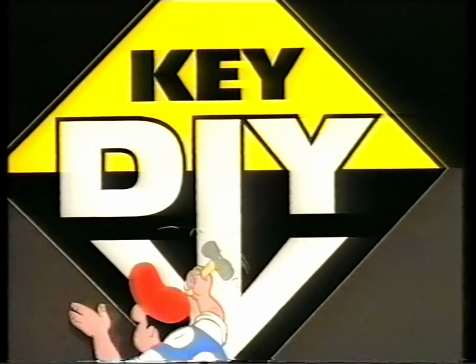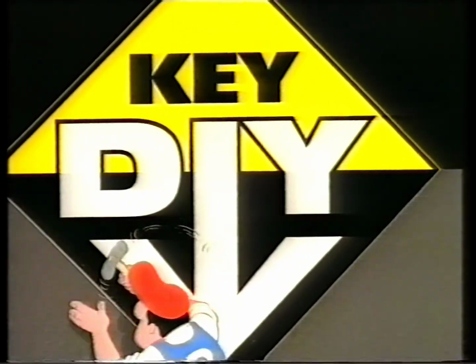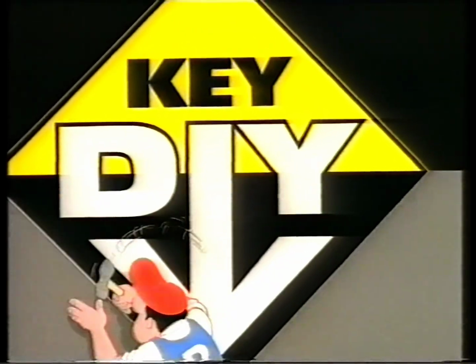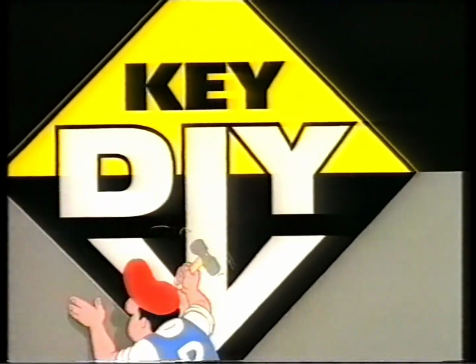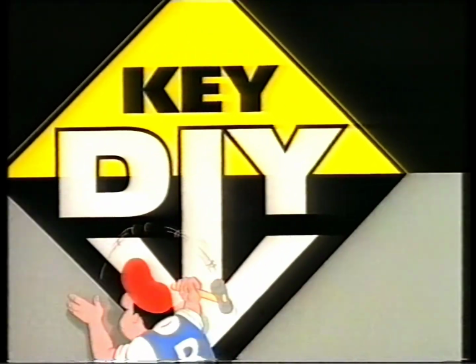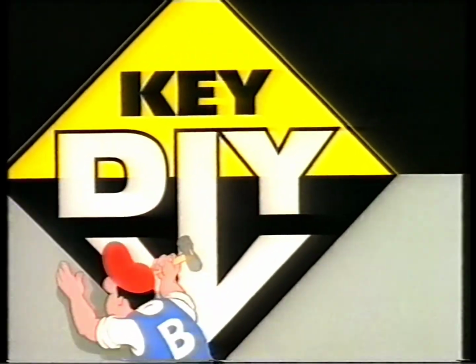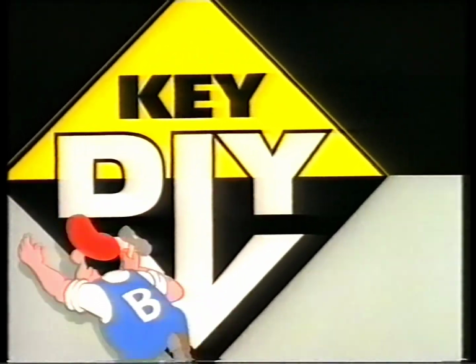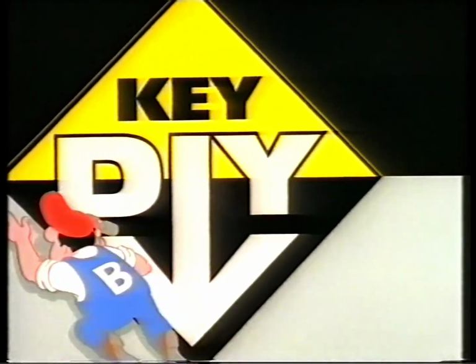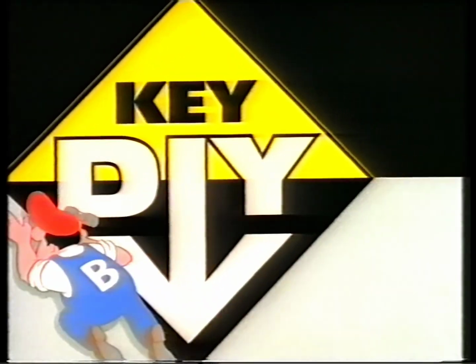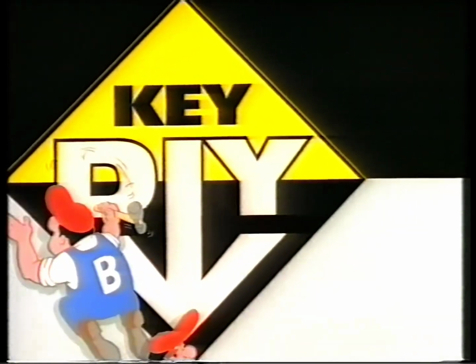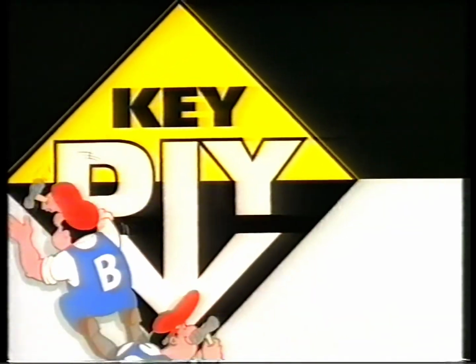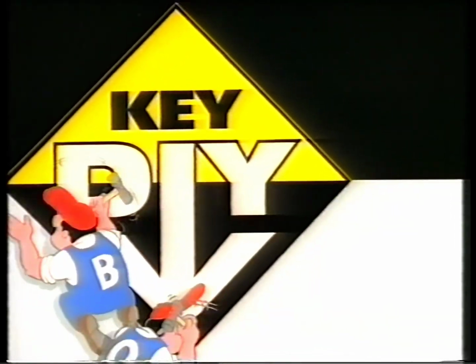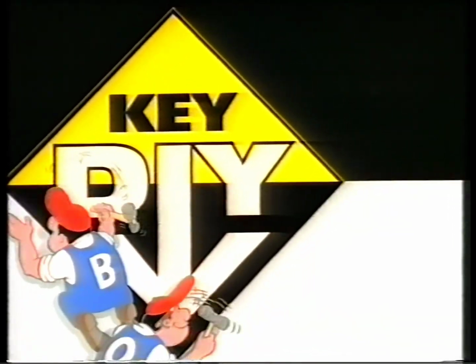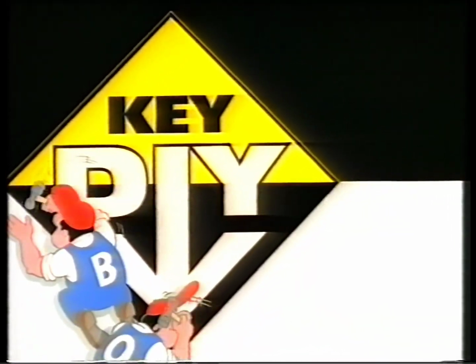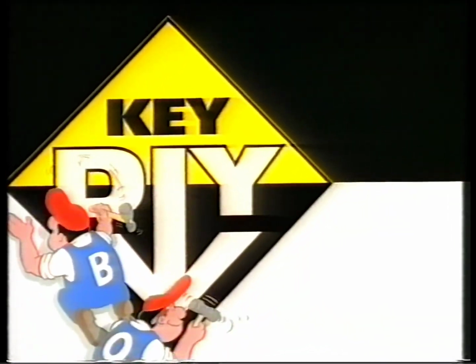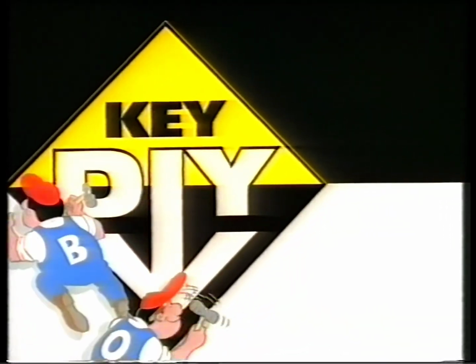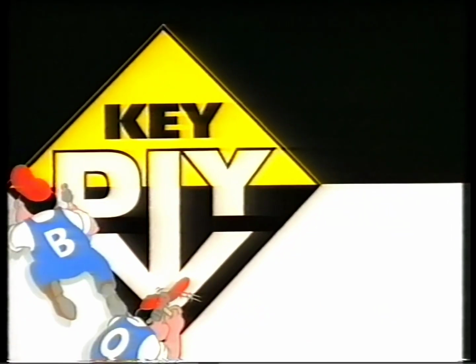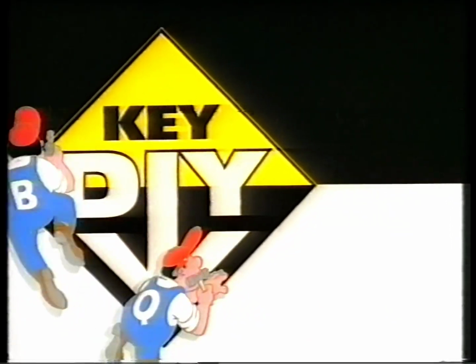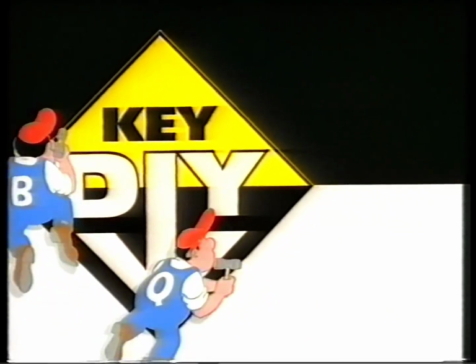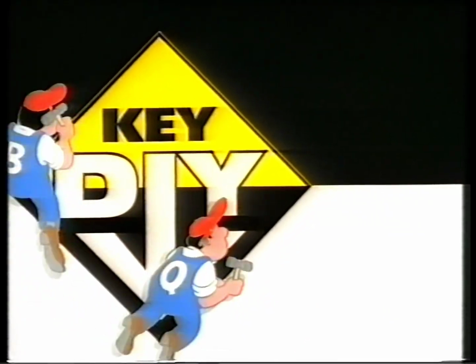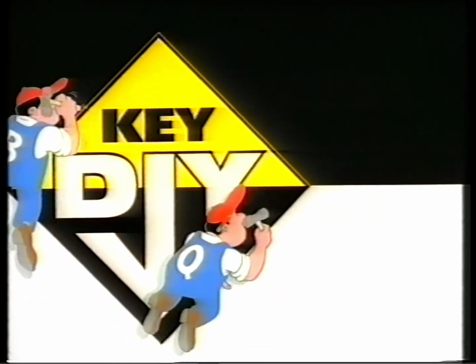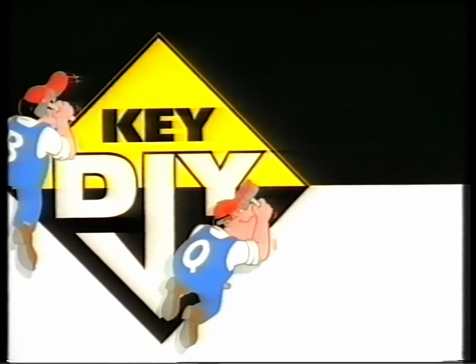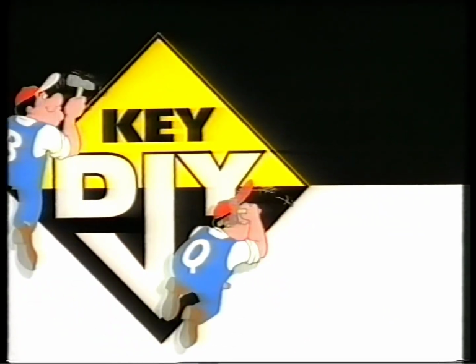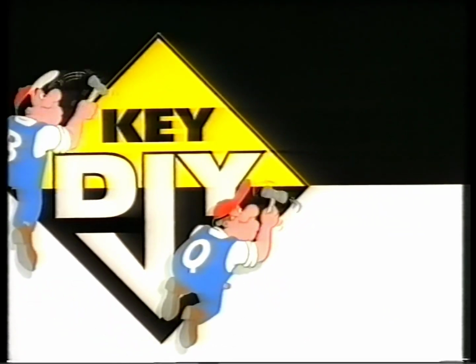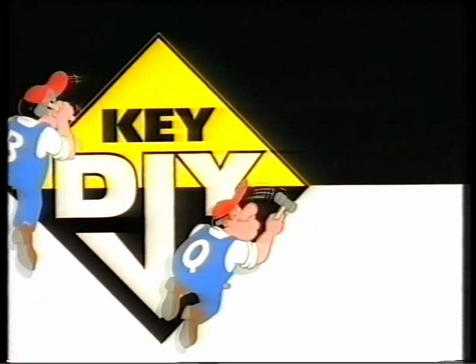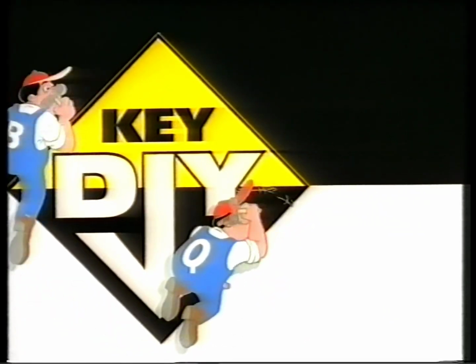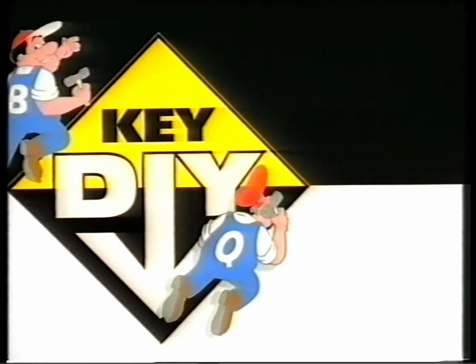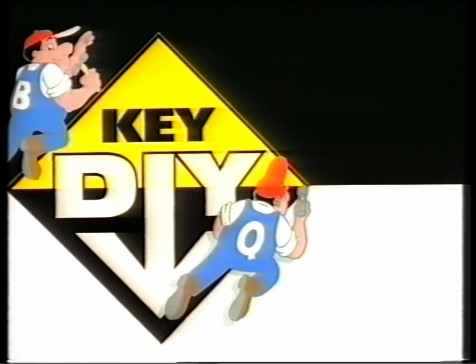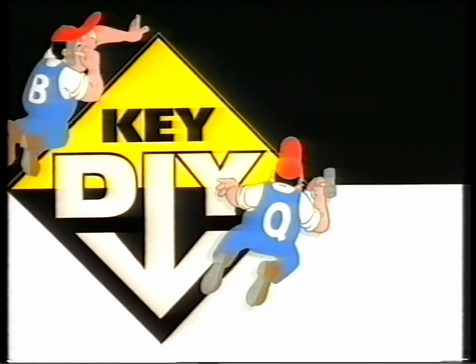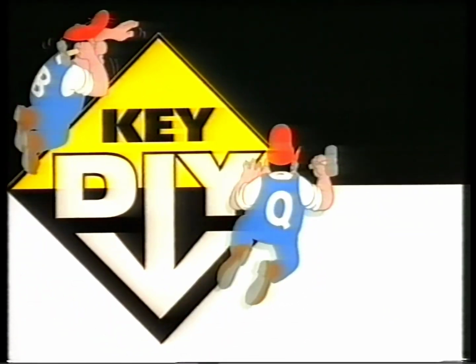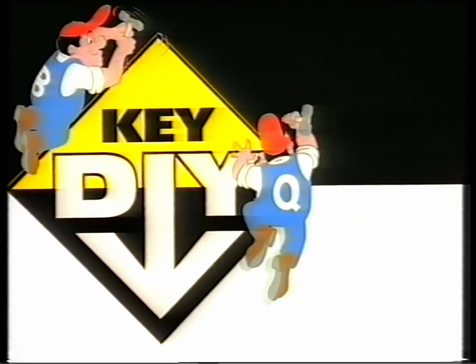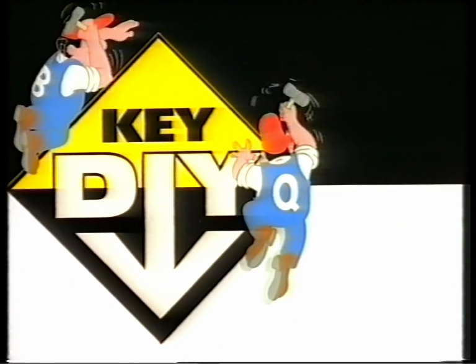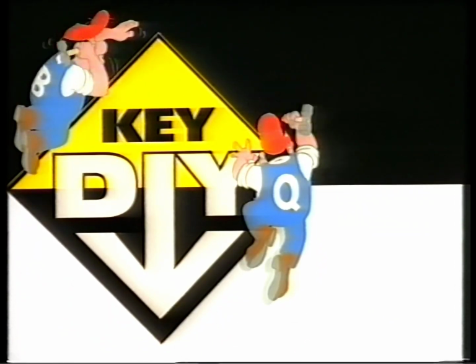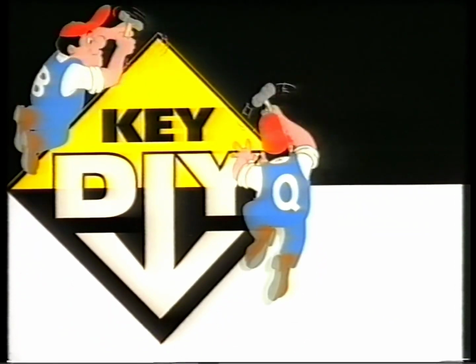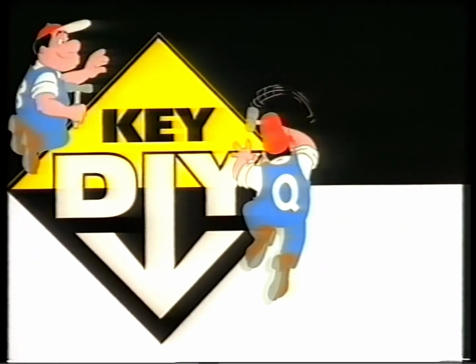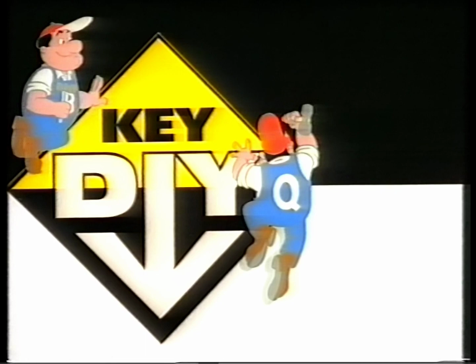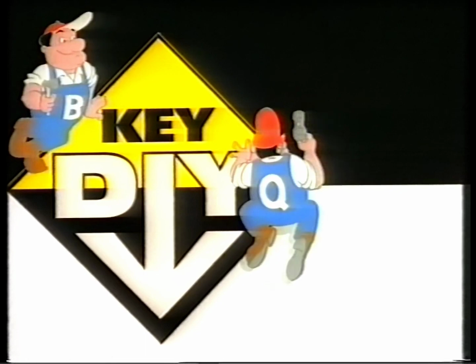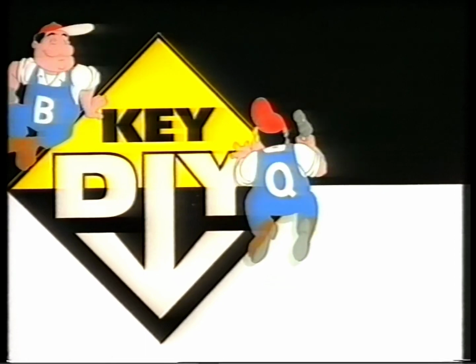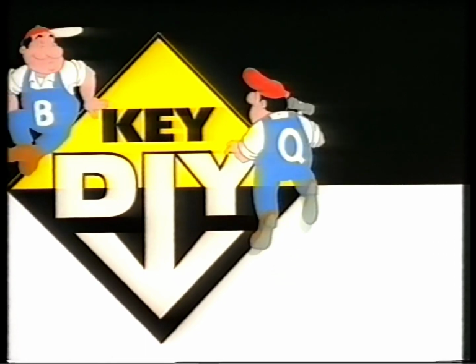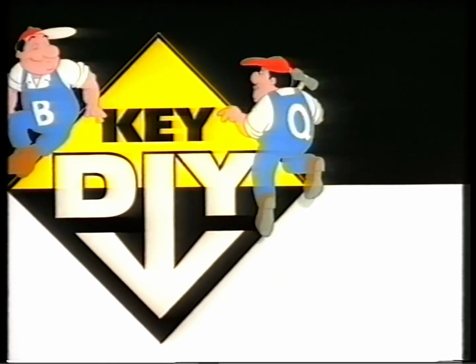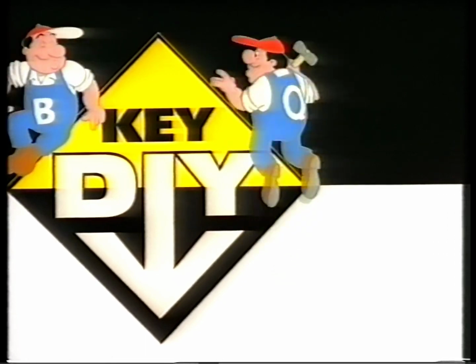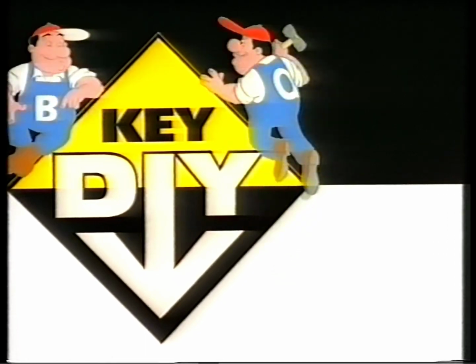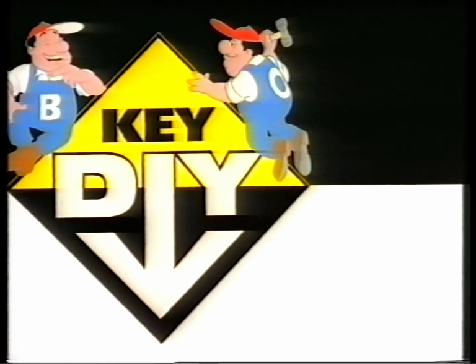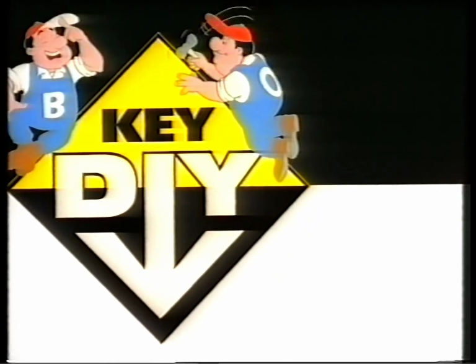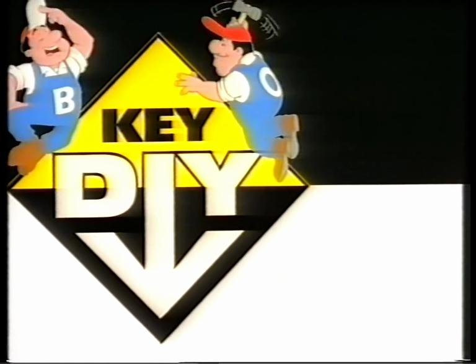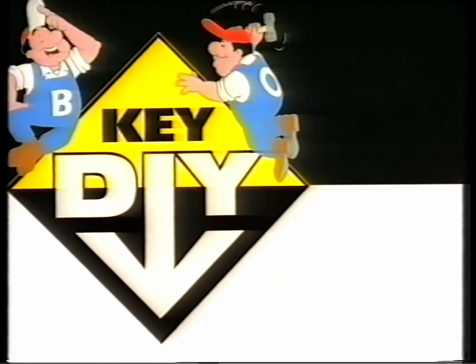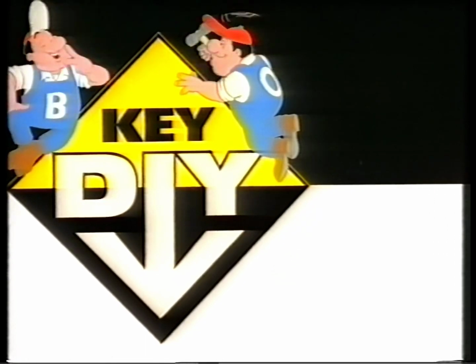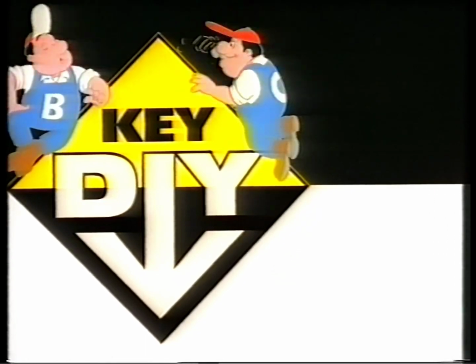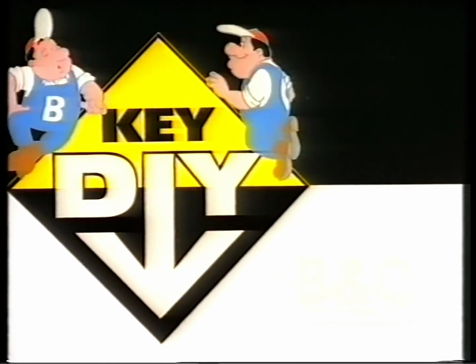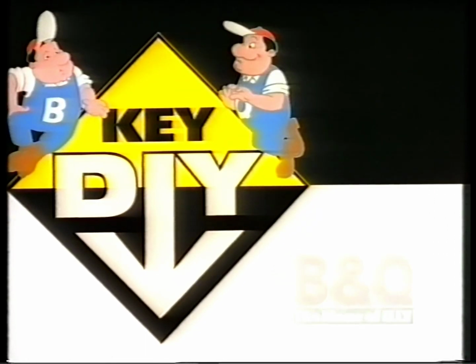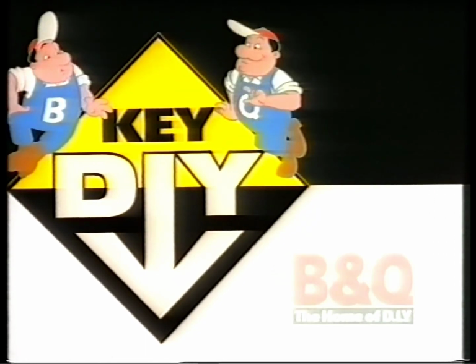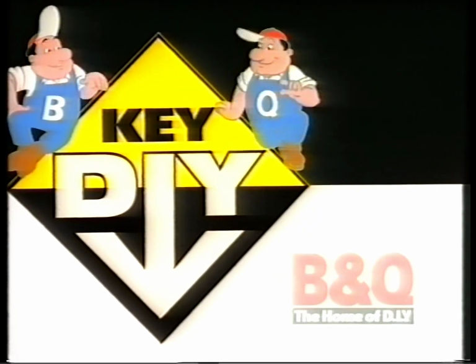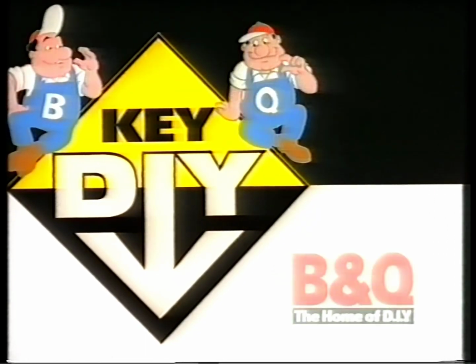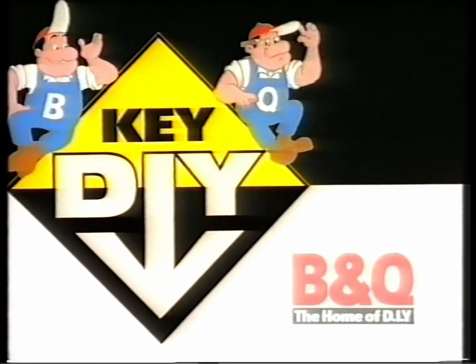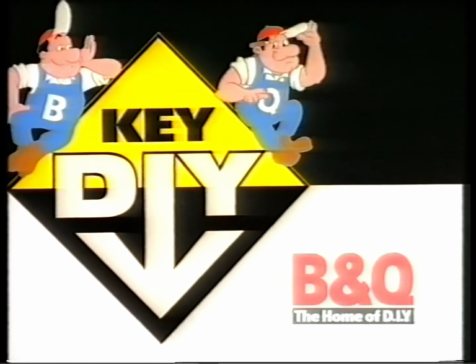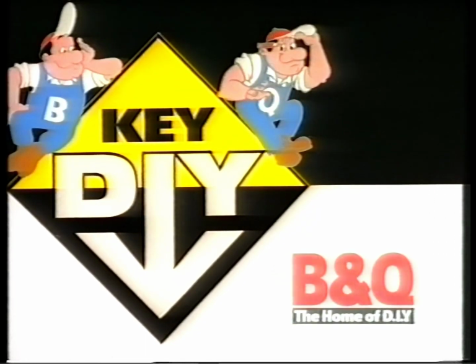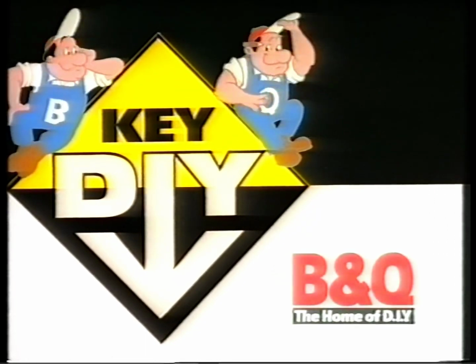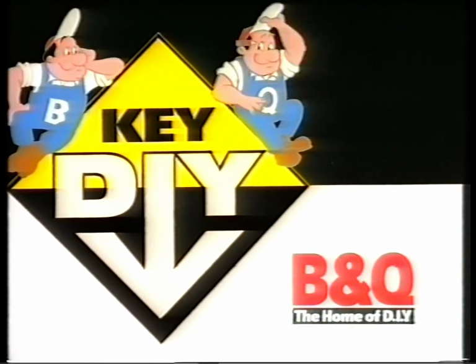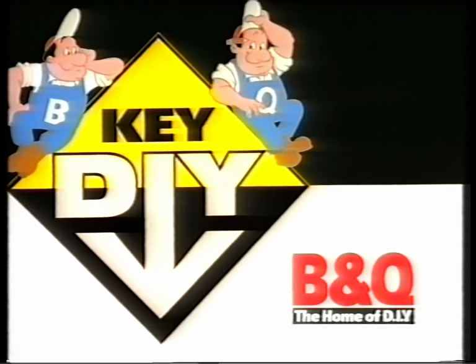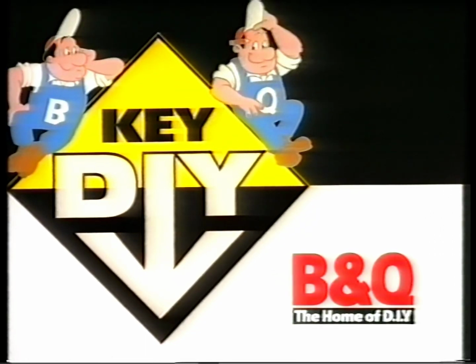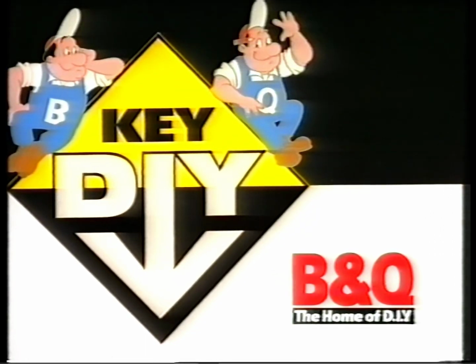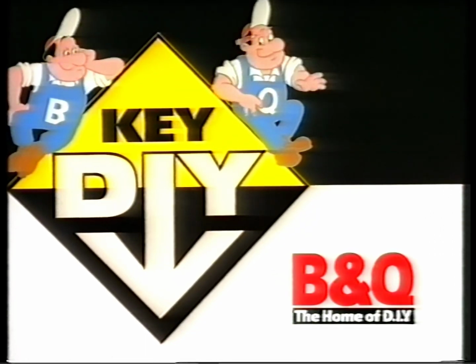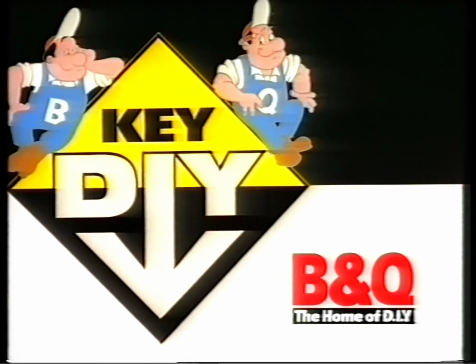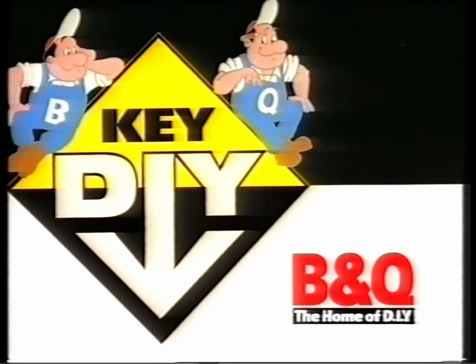Look for the new yellow stickers. Key DIY at B&Q. Prices nailed down to stay down.